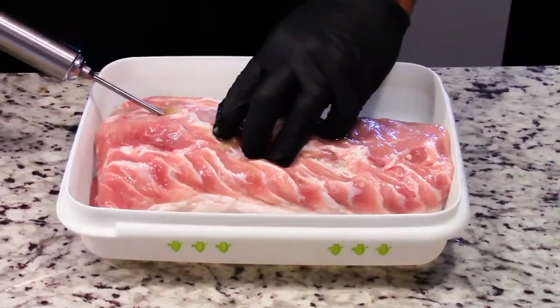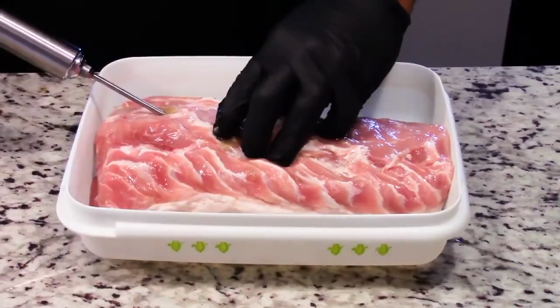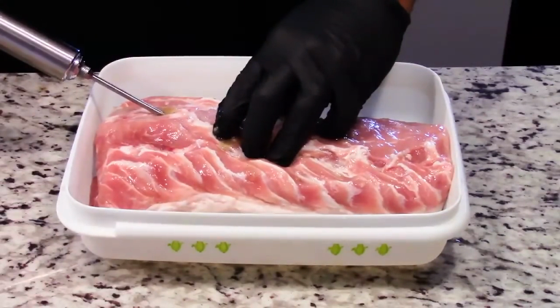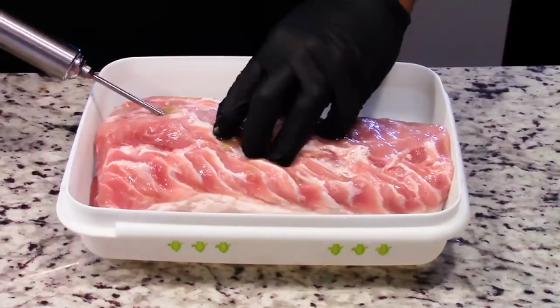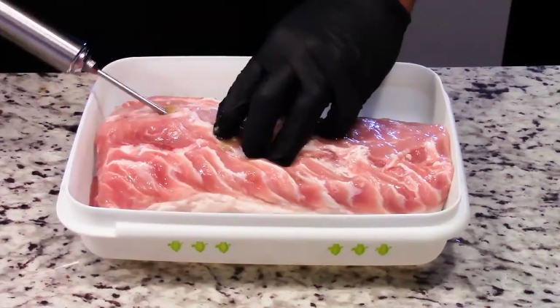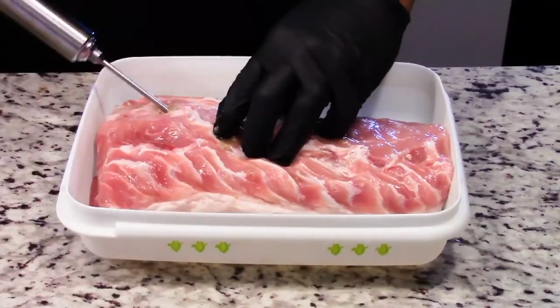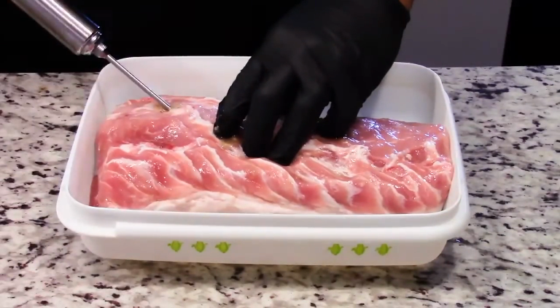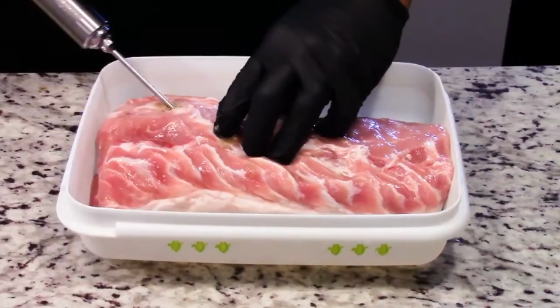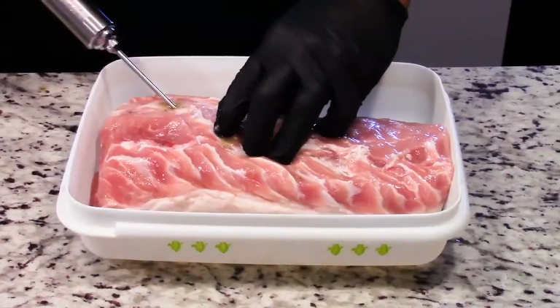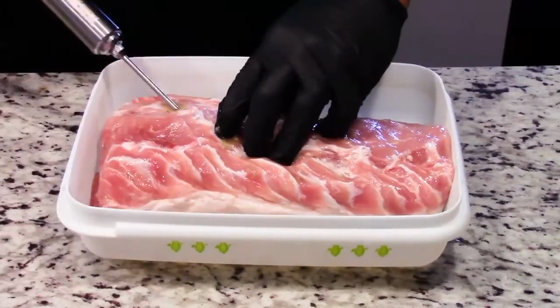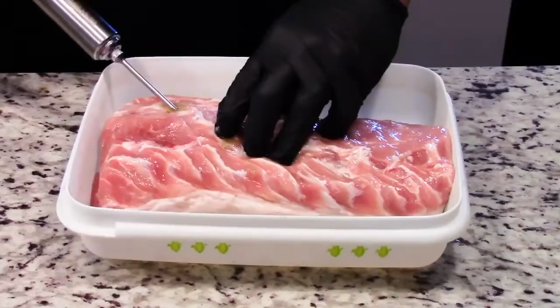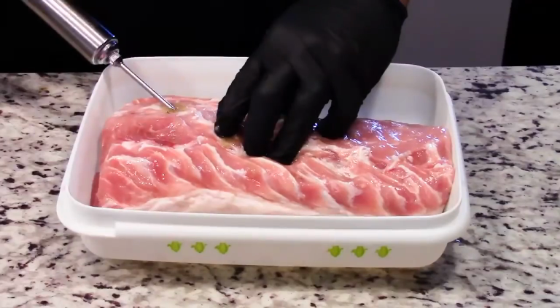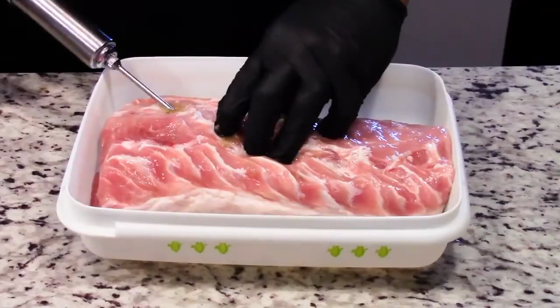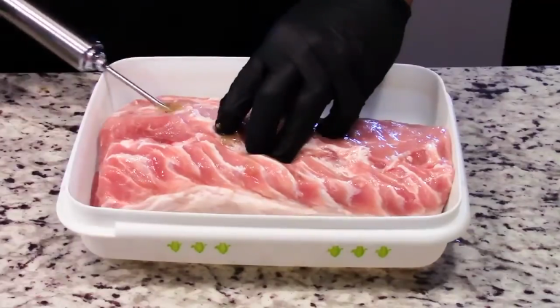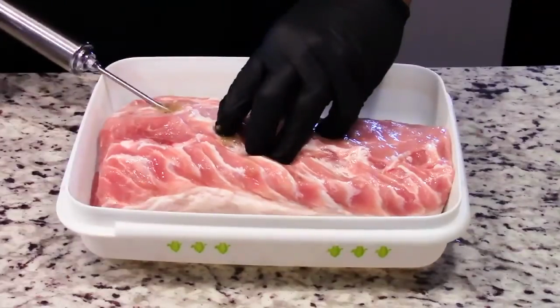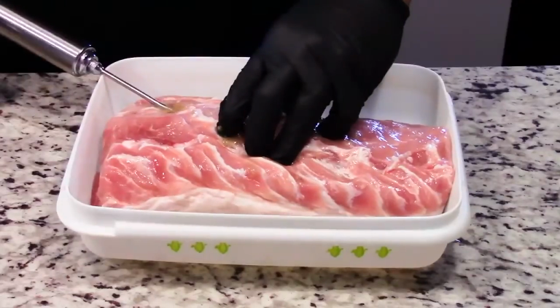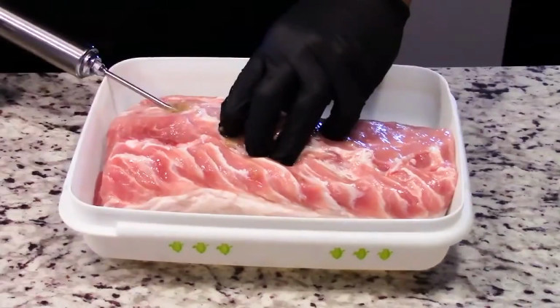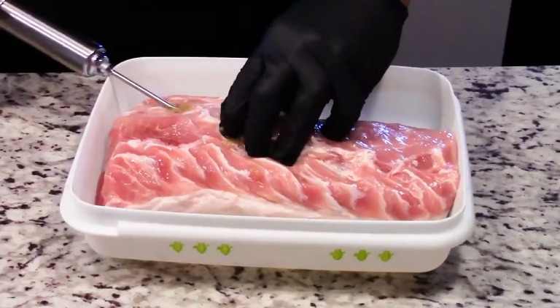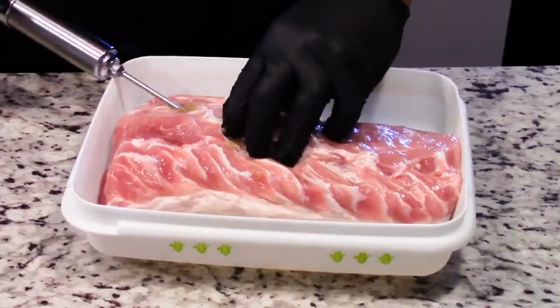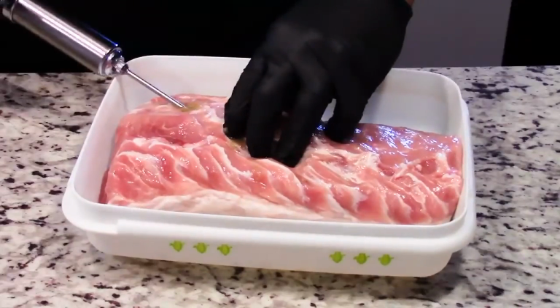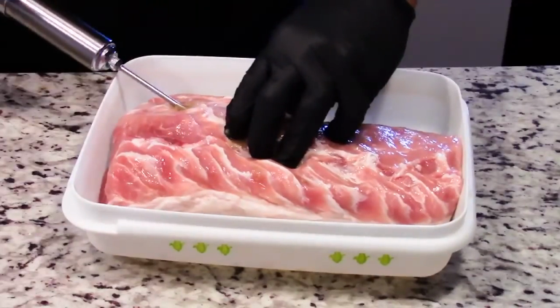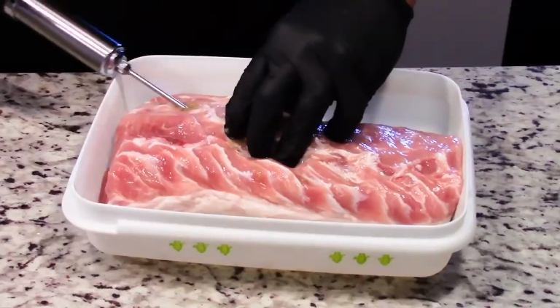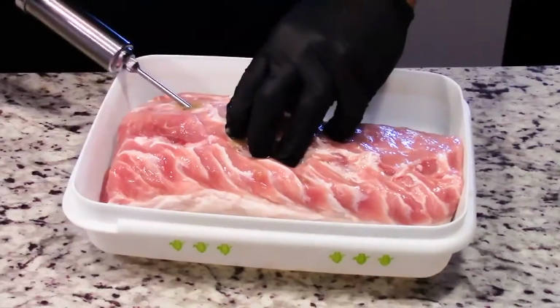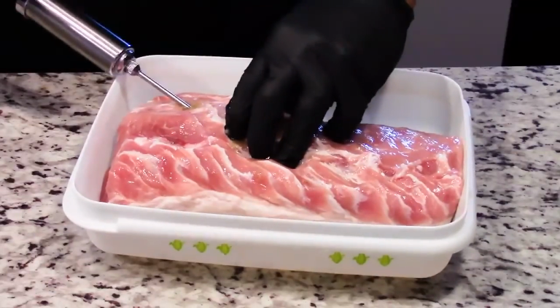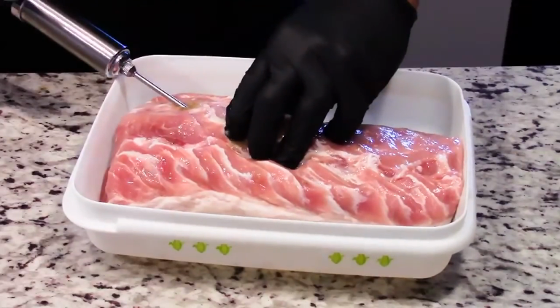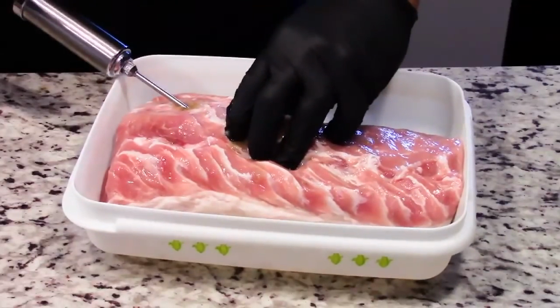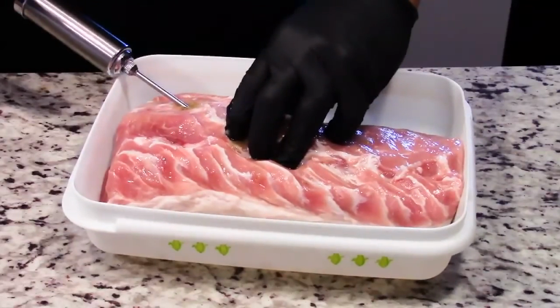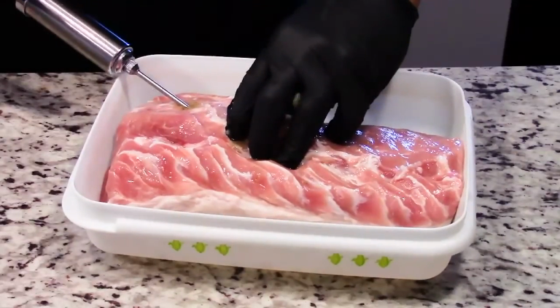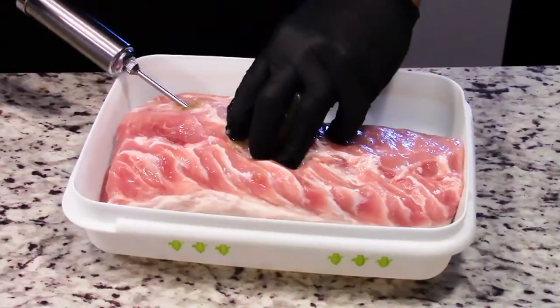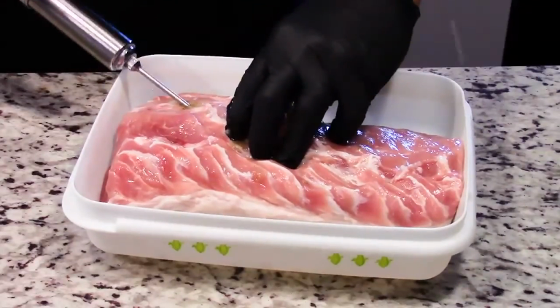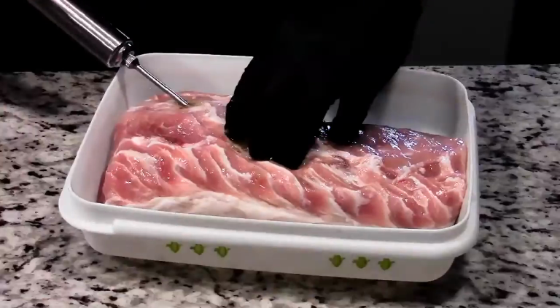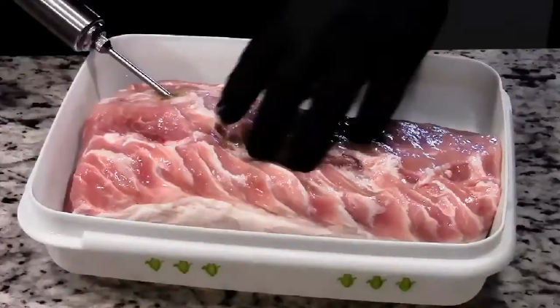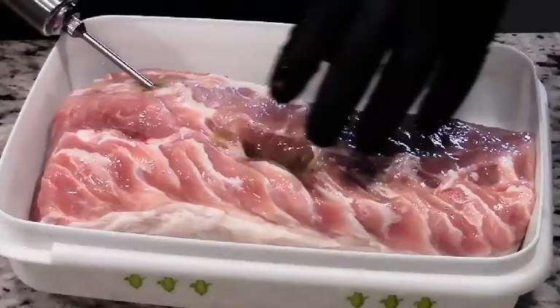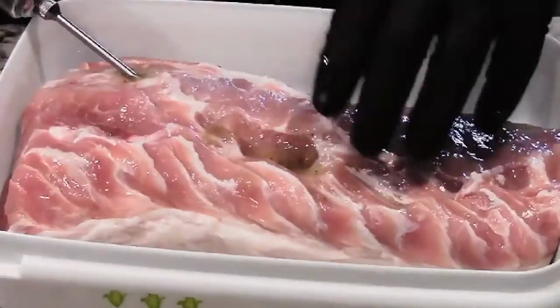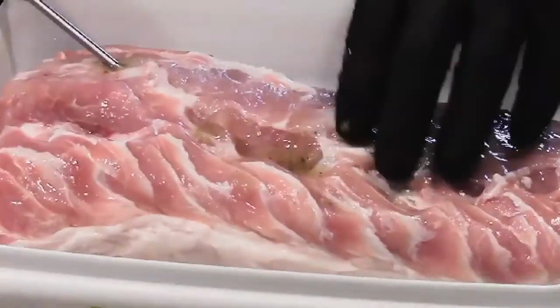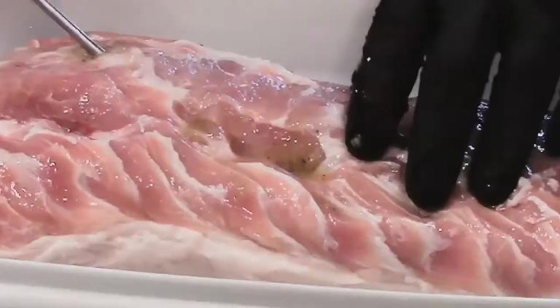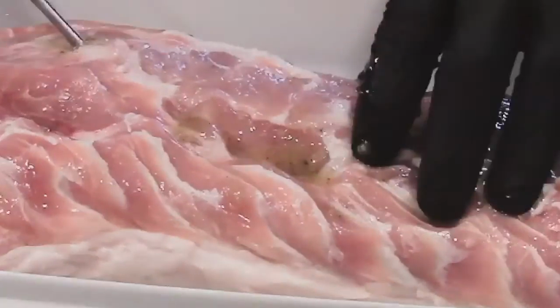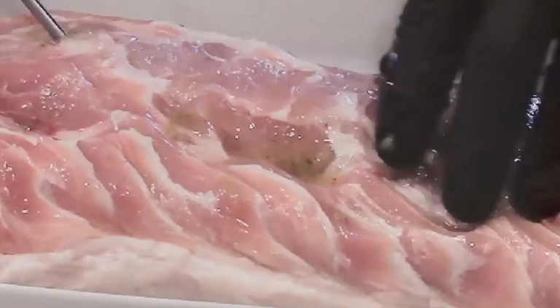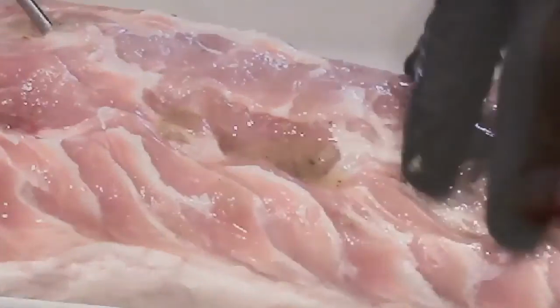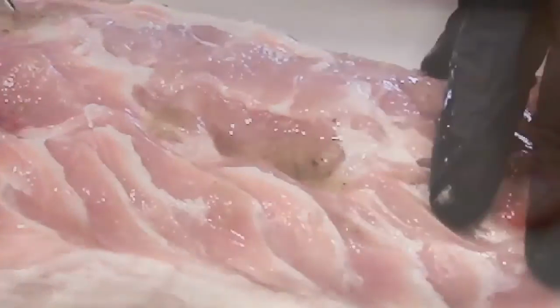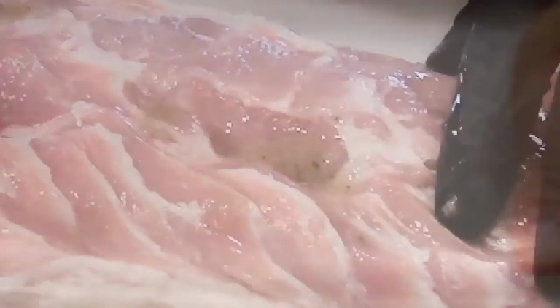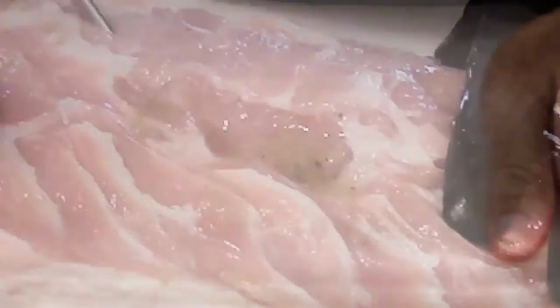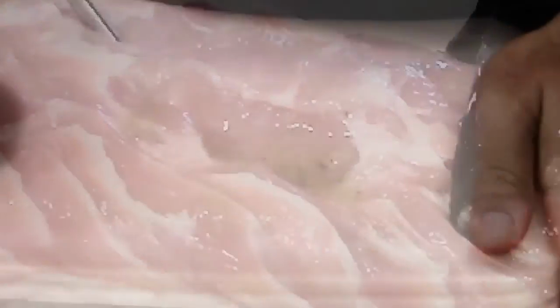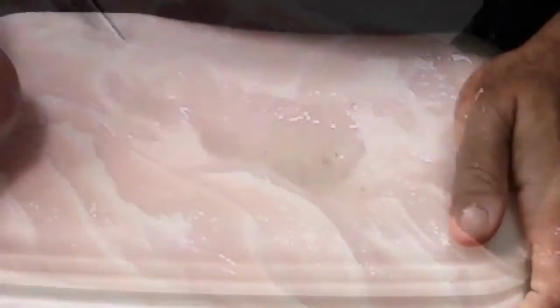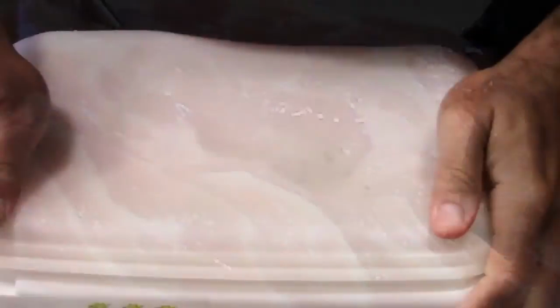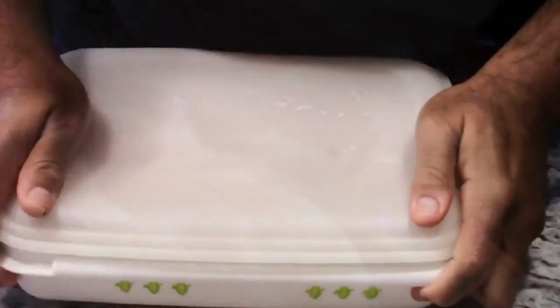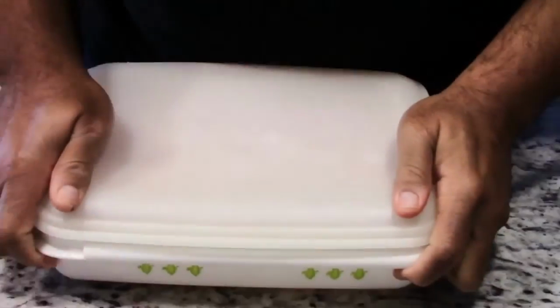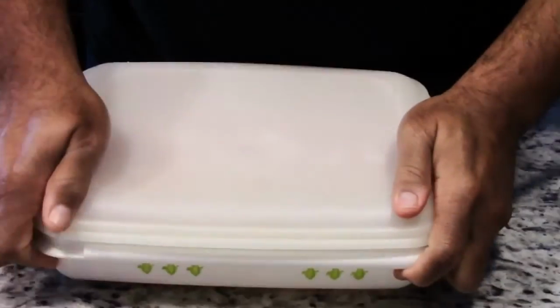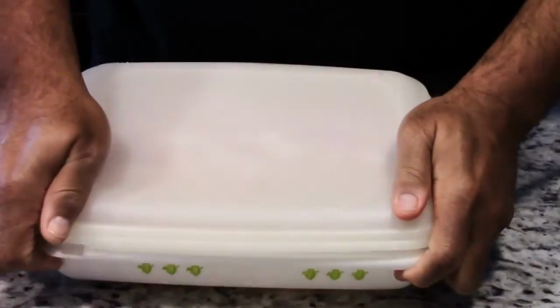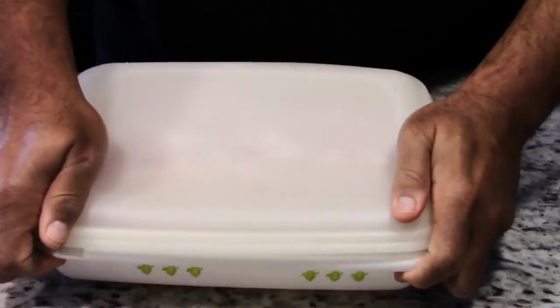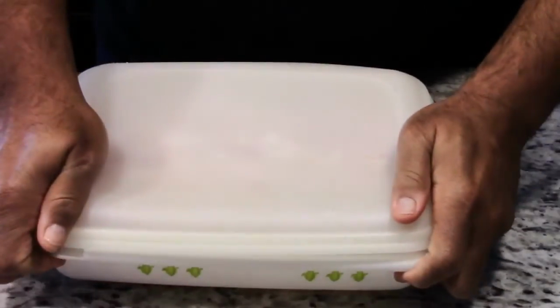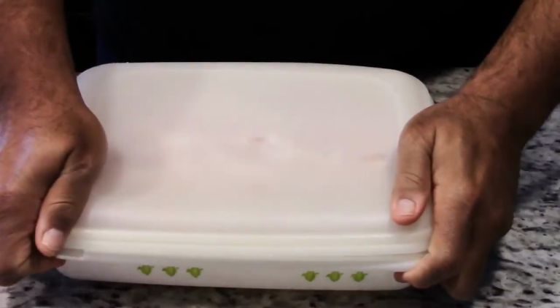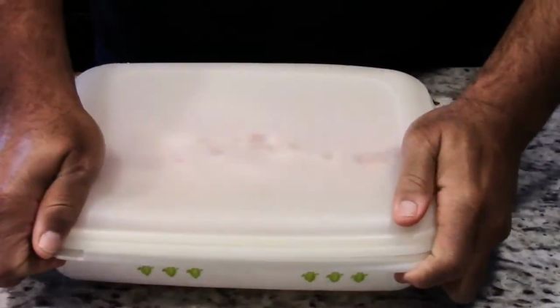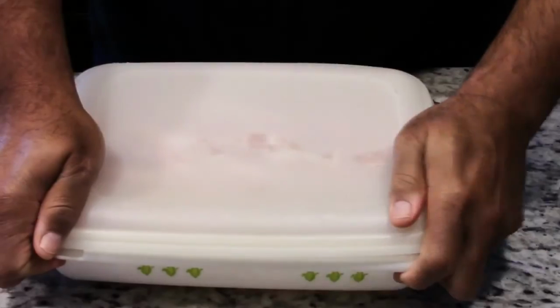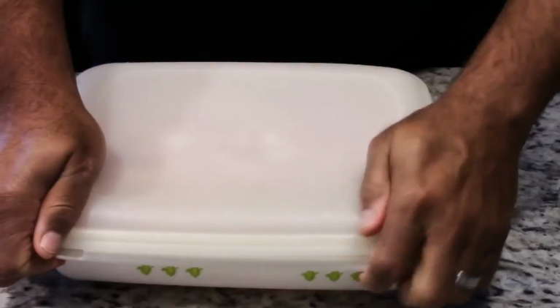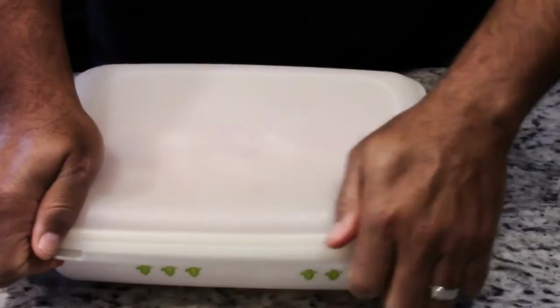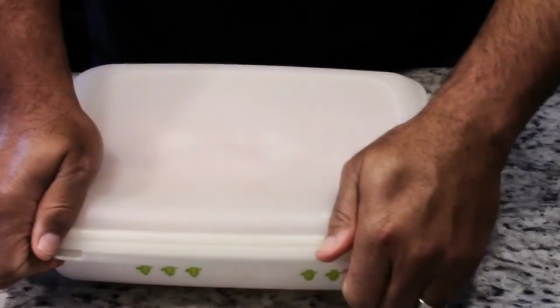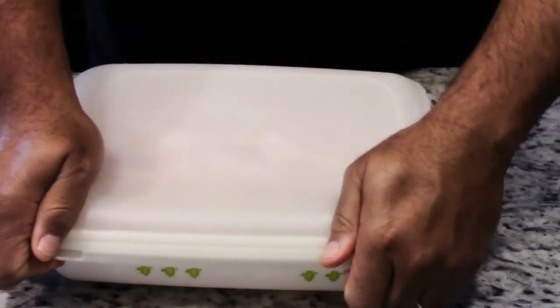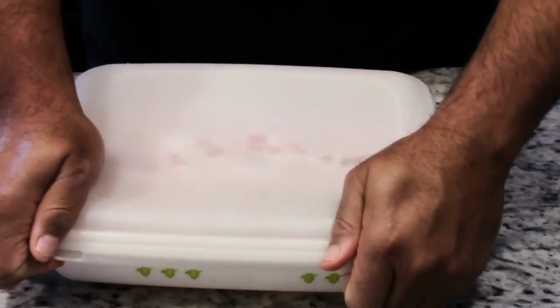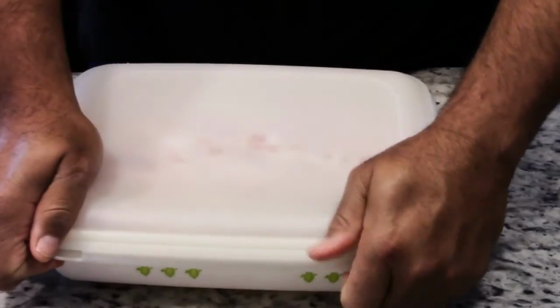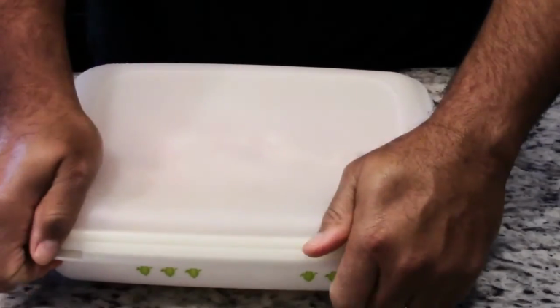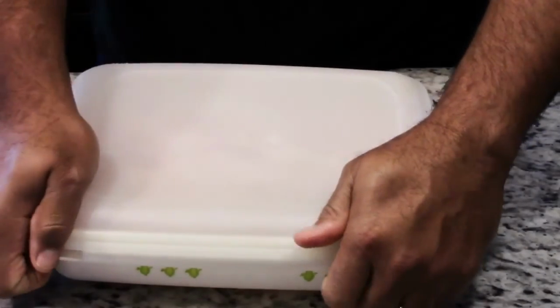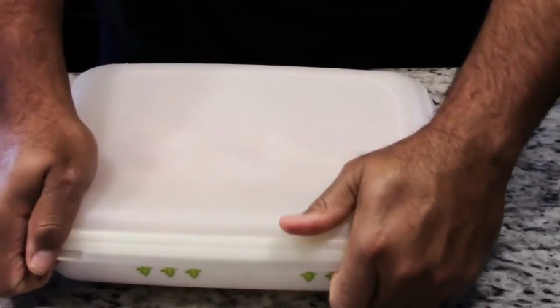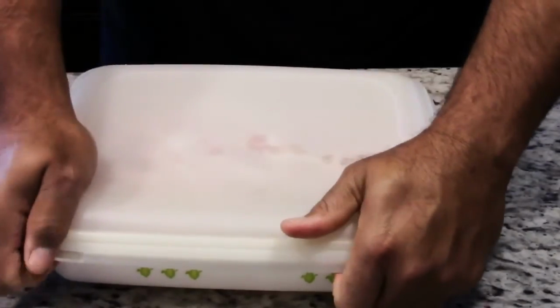And once the marinade is finished being injected into the pork tenderloin, we went ahead and put it in the refrigerator and let it marinate for about an hour and a half.